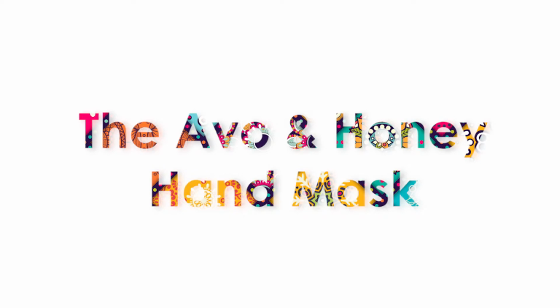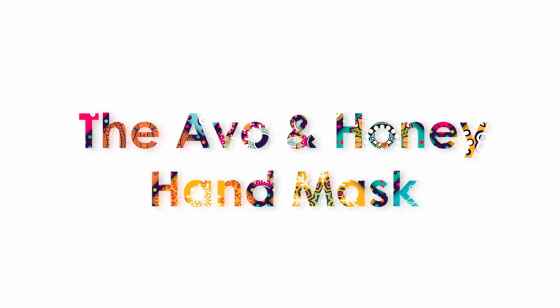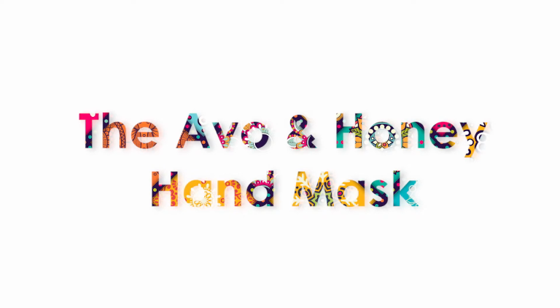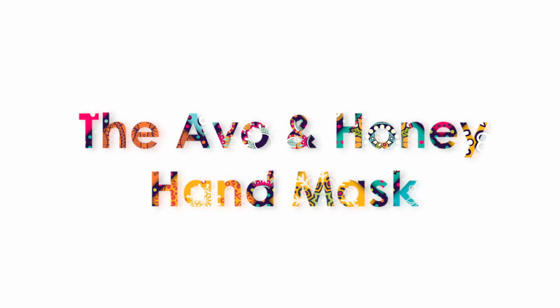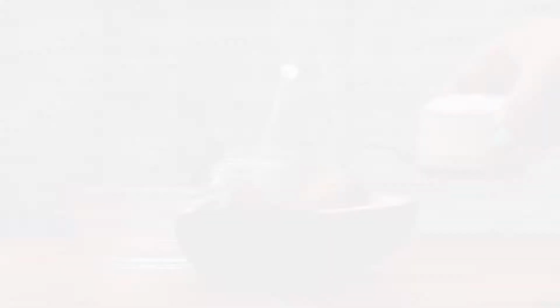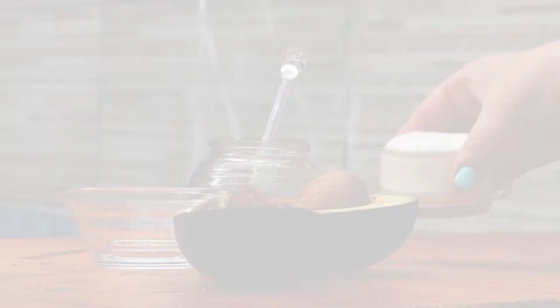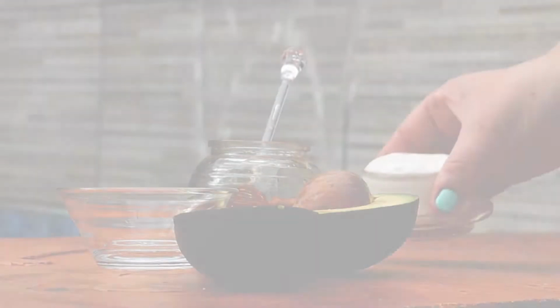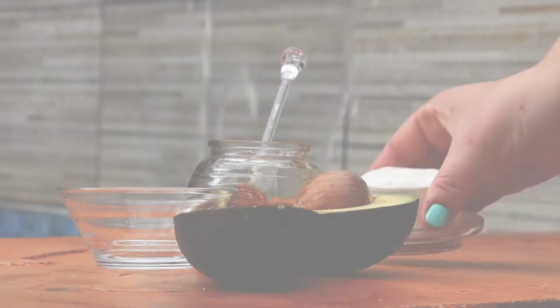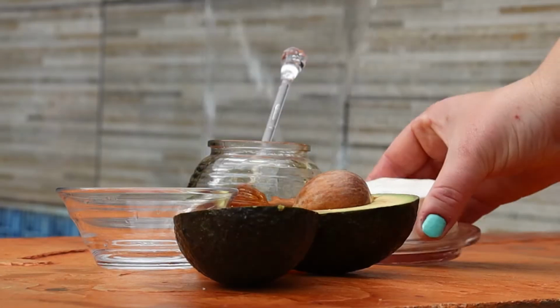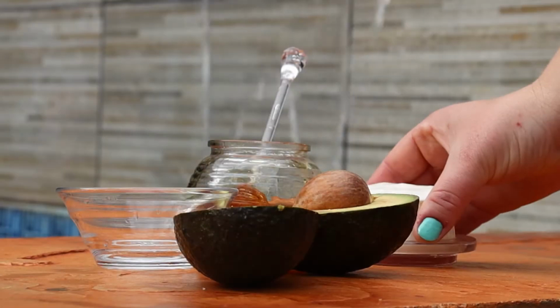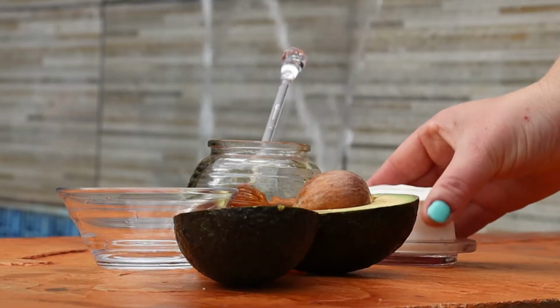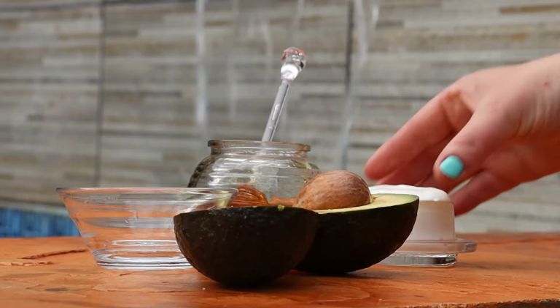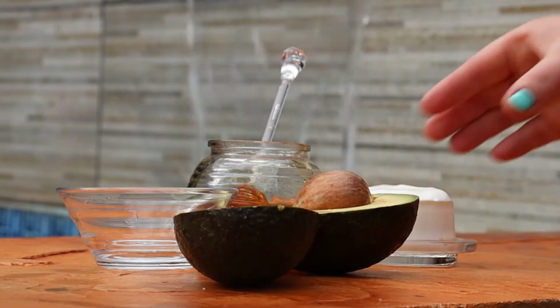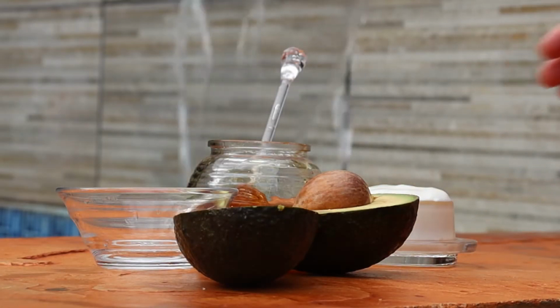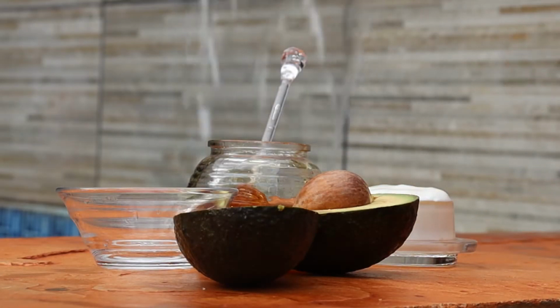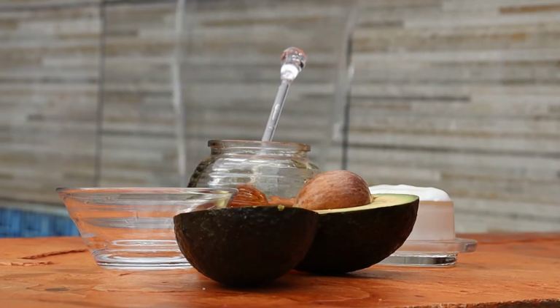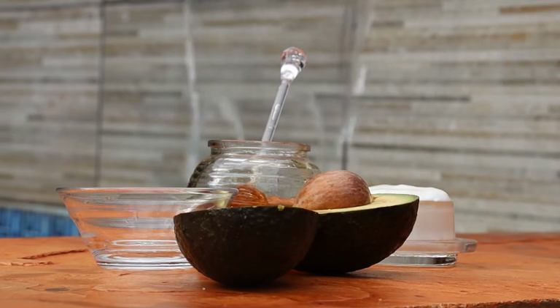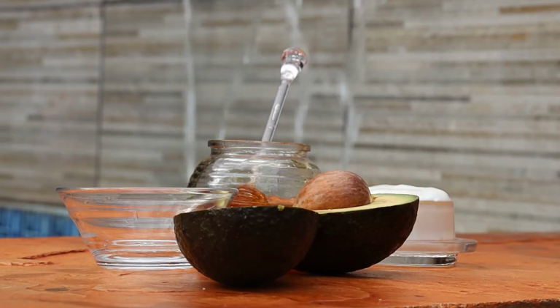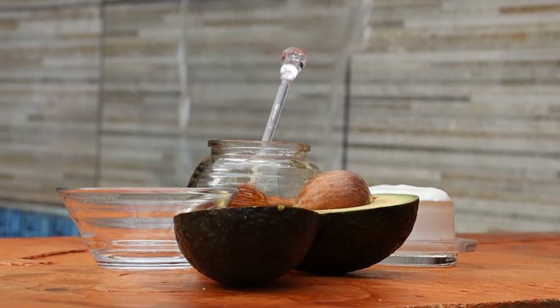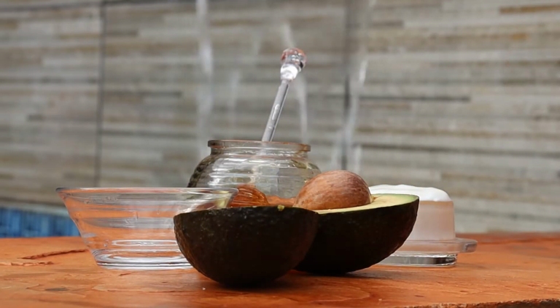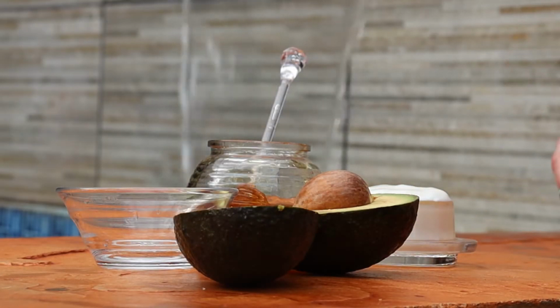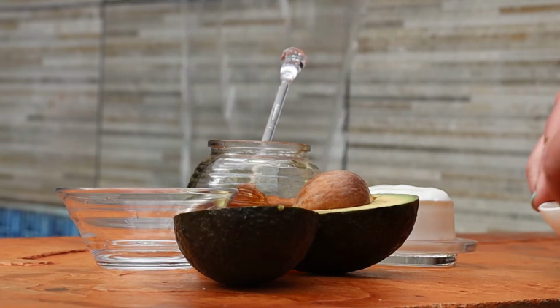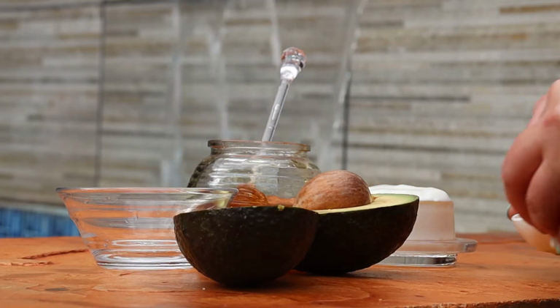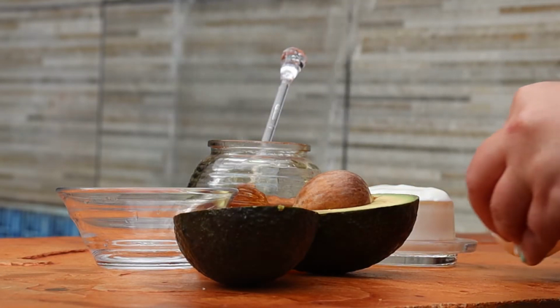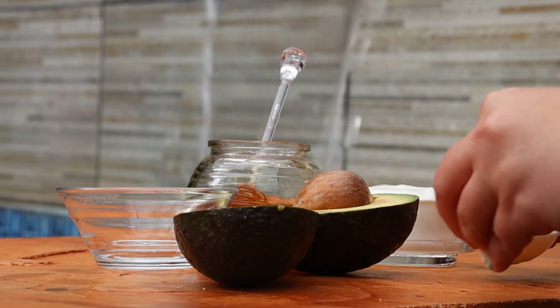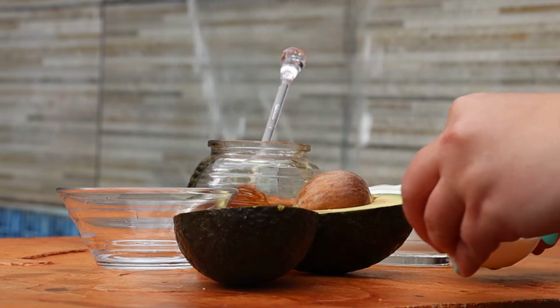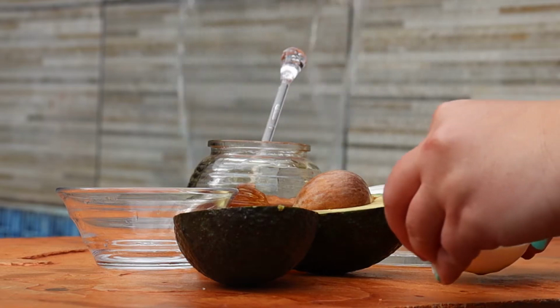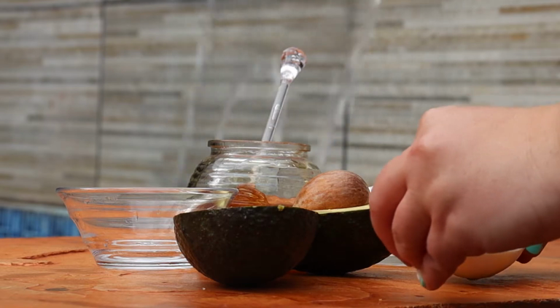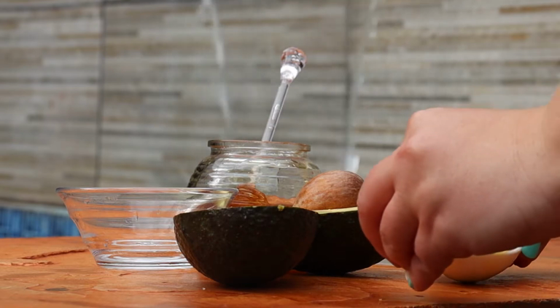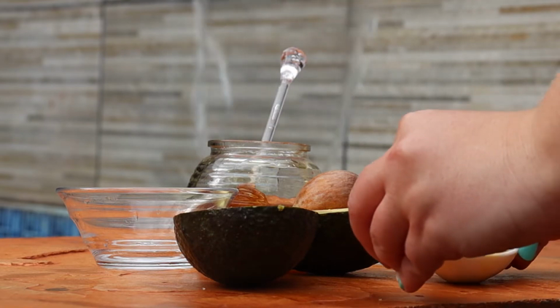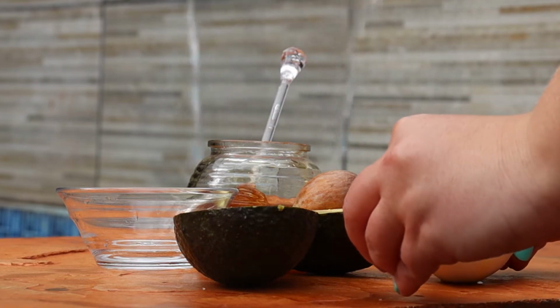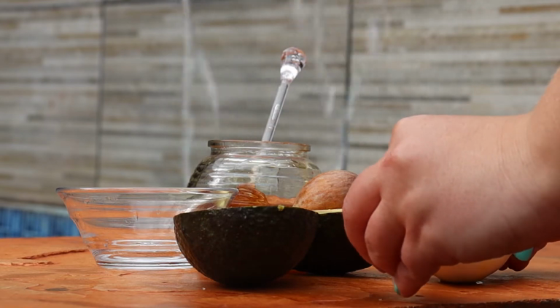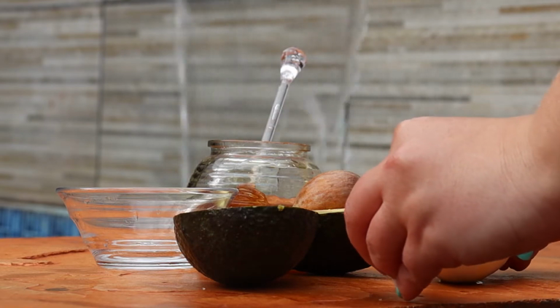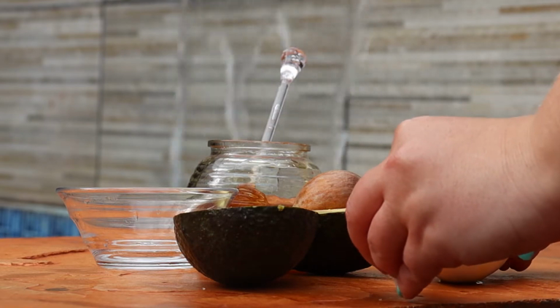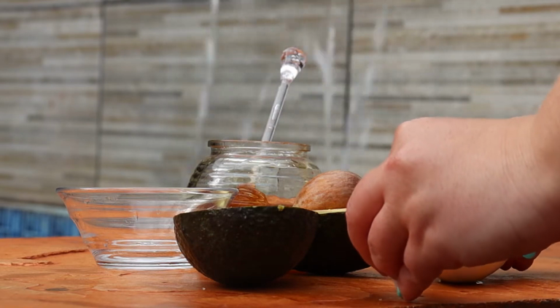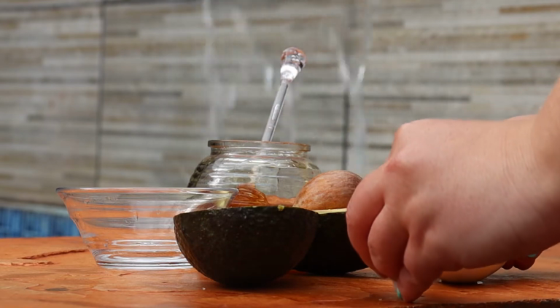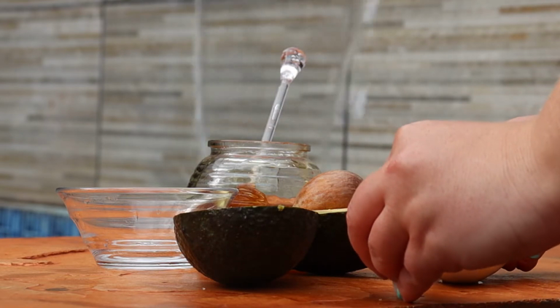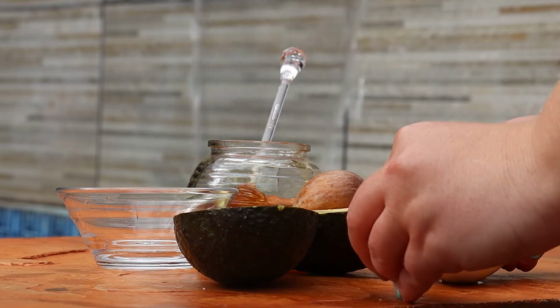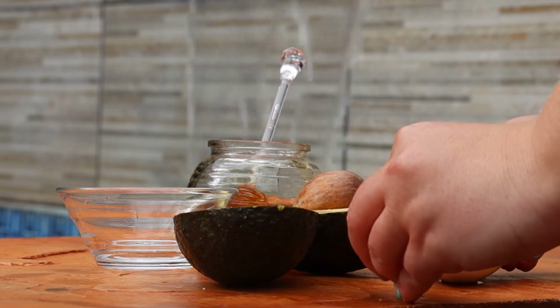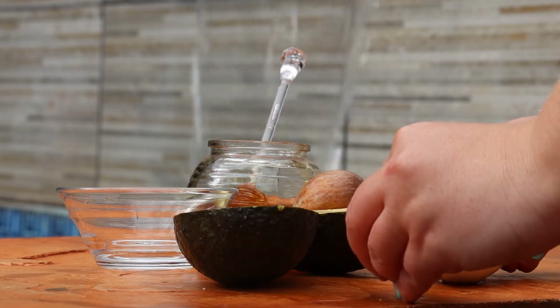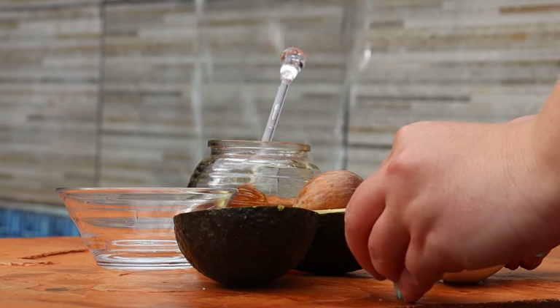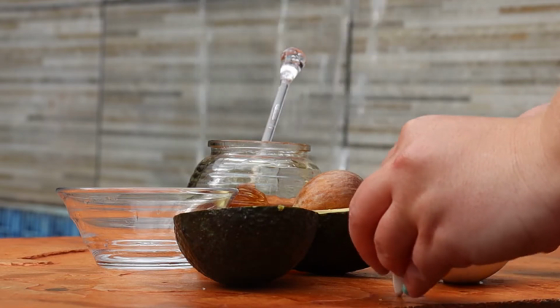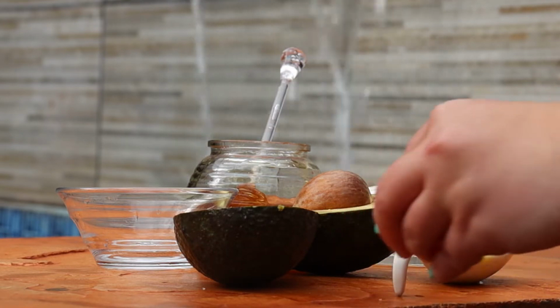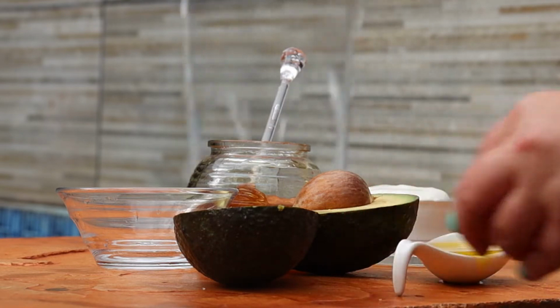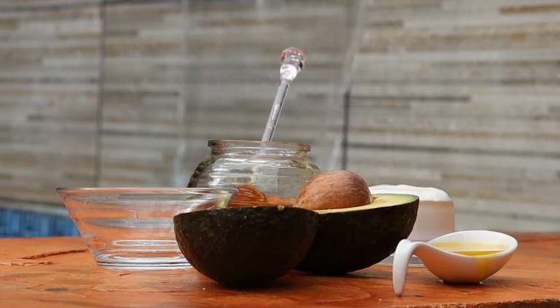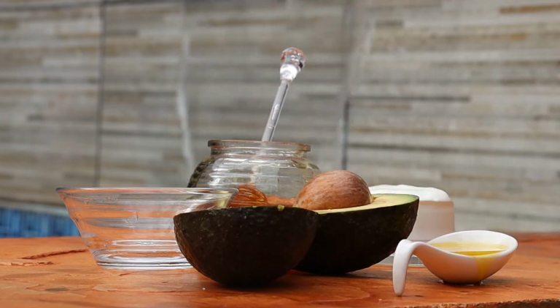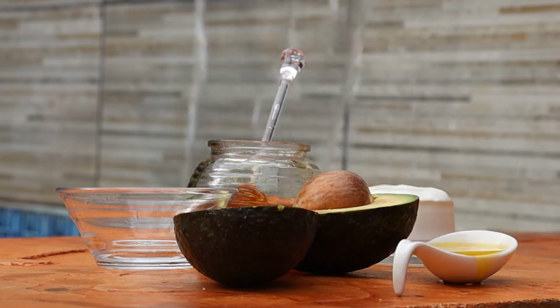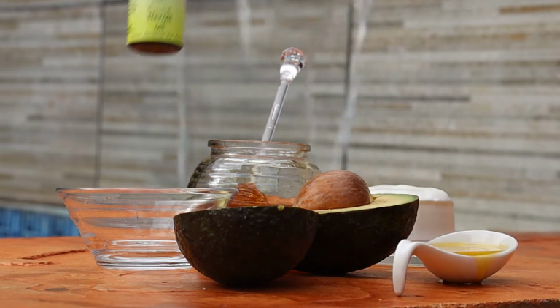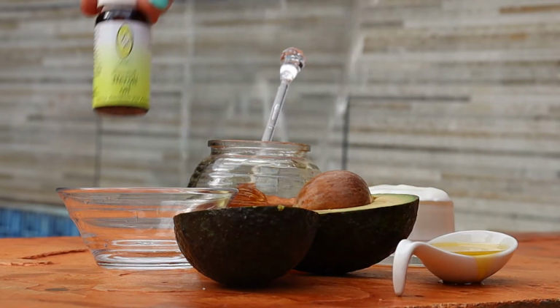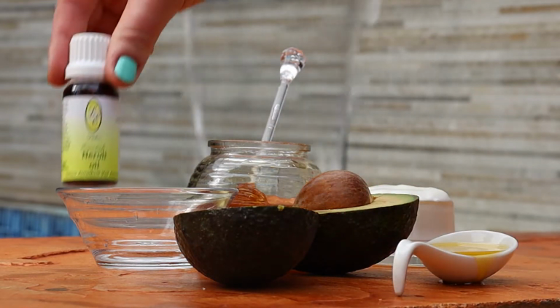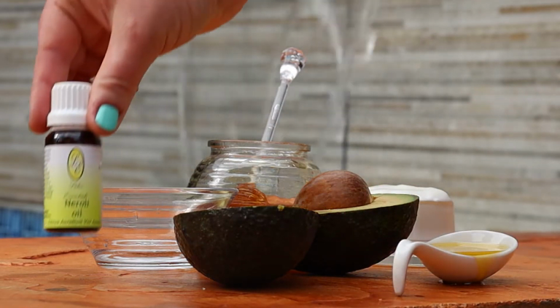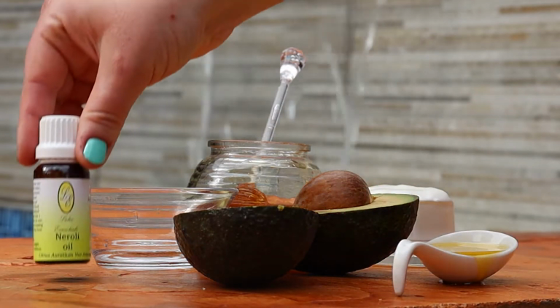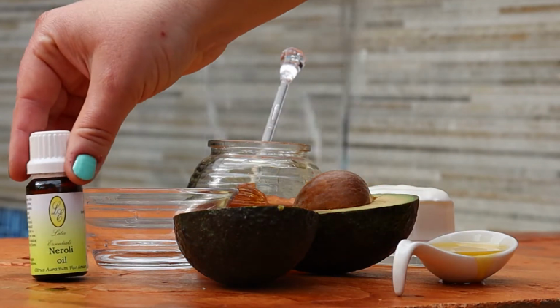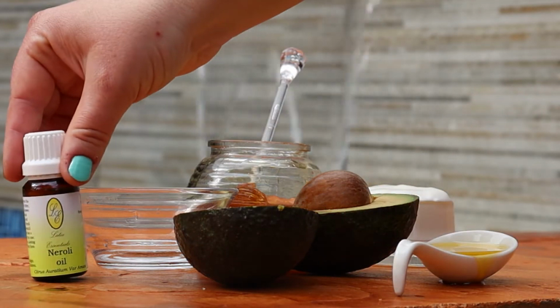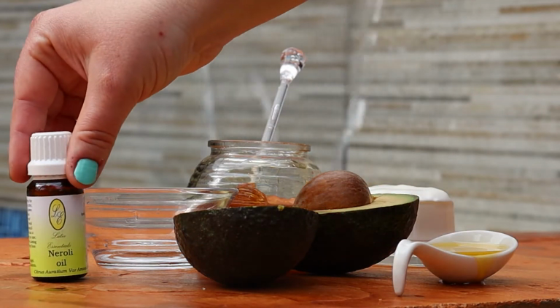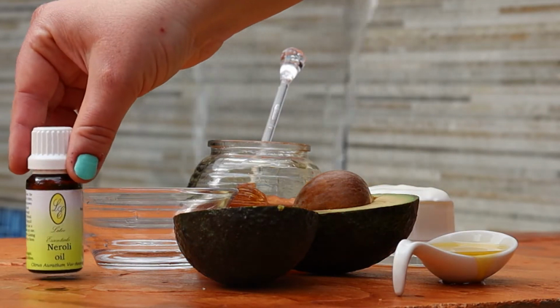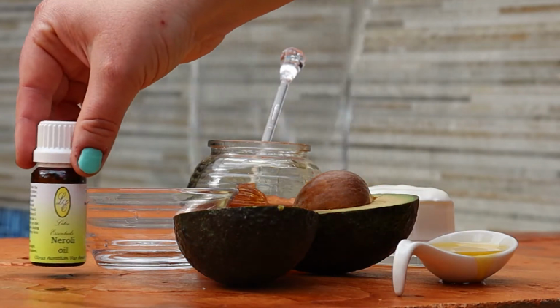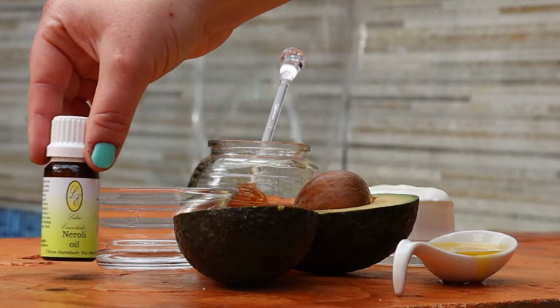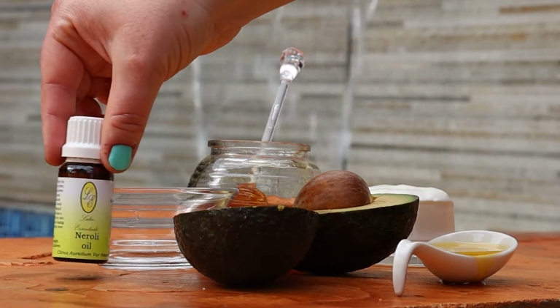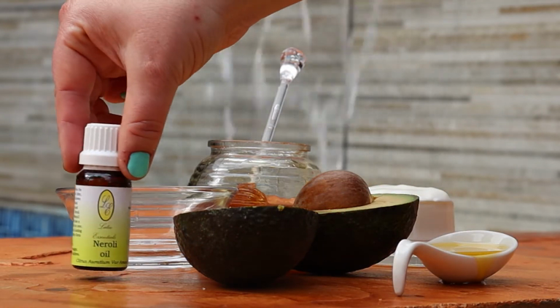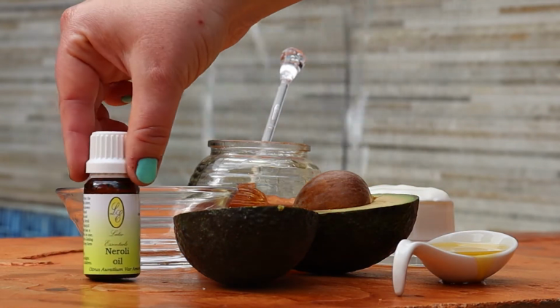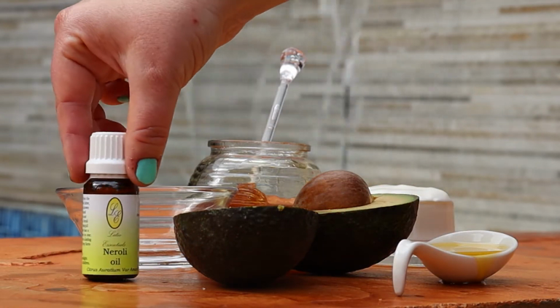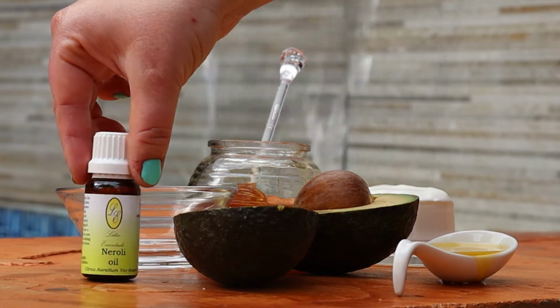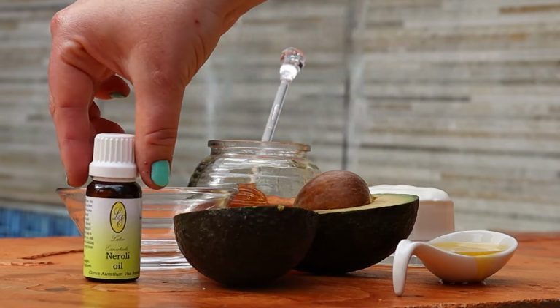After you have exfoliated your hands, we can apply a mask. Our avo and honey mask consists of the following ingredients.